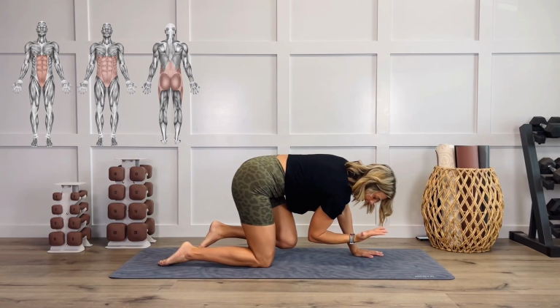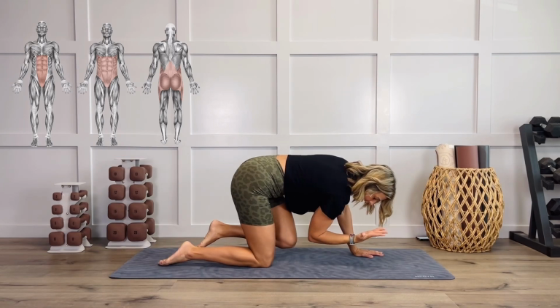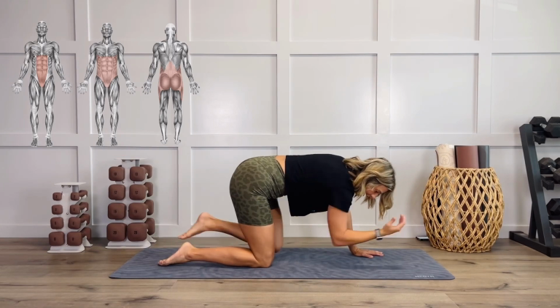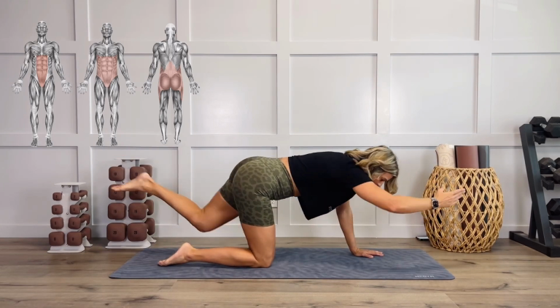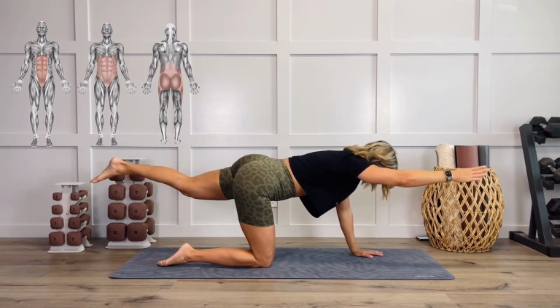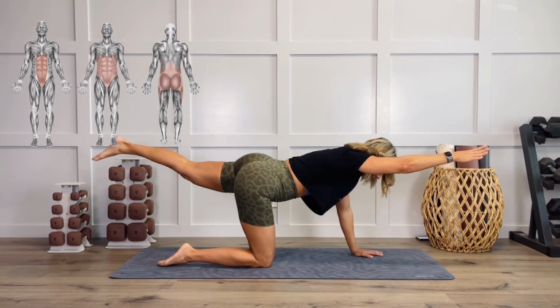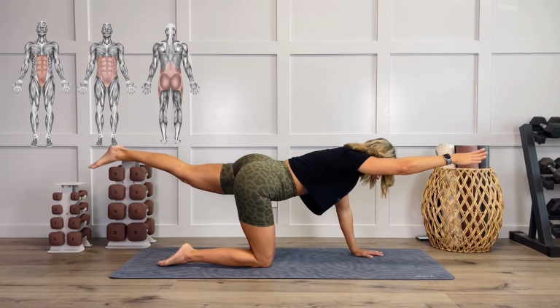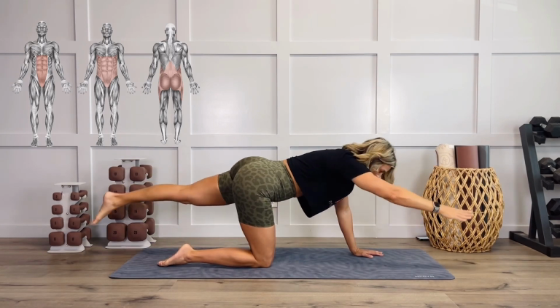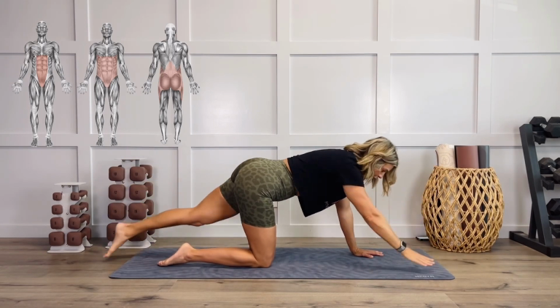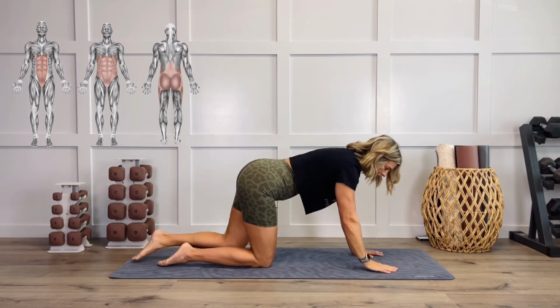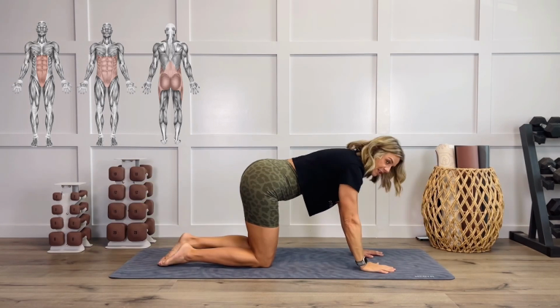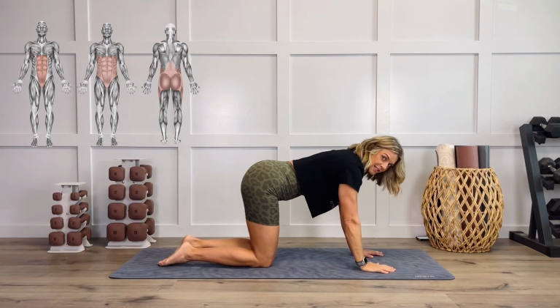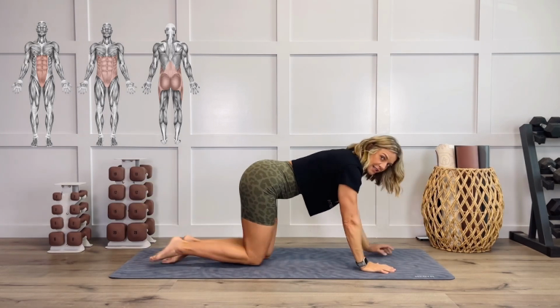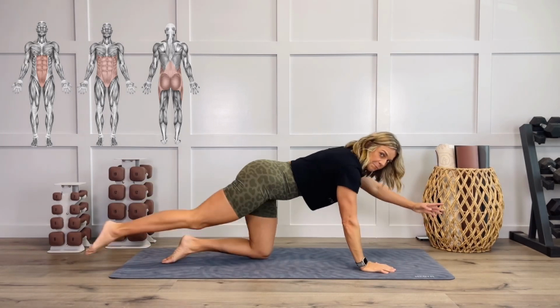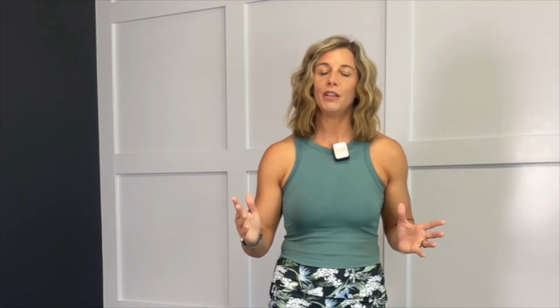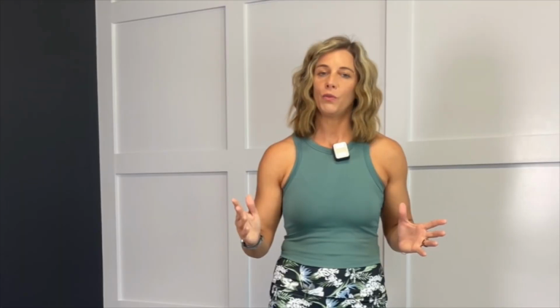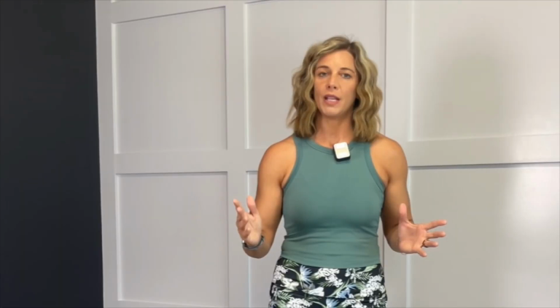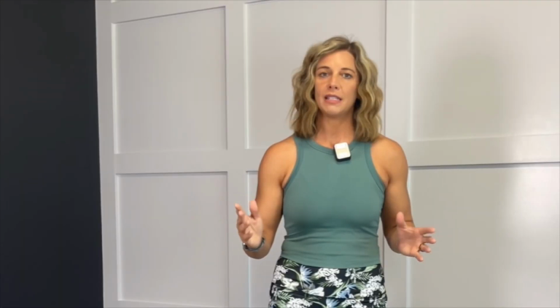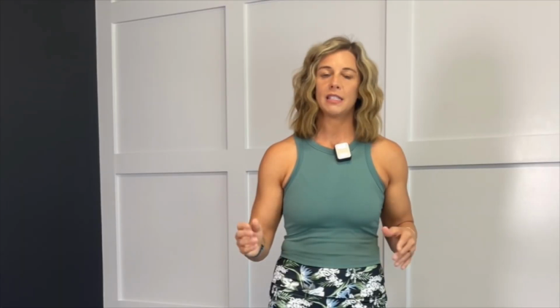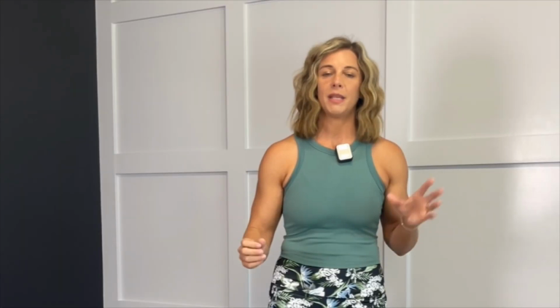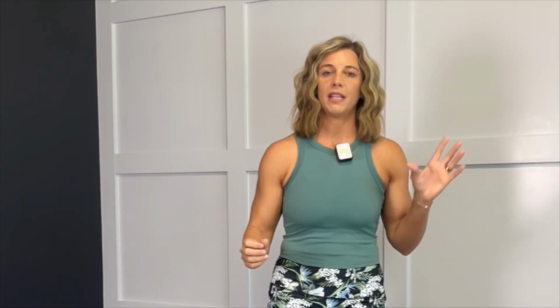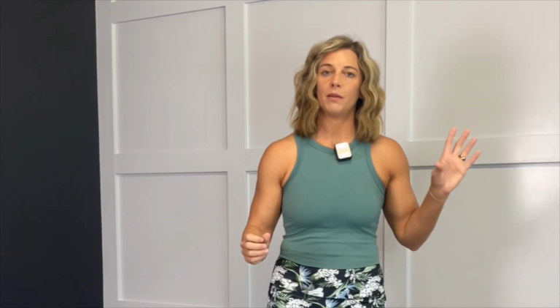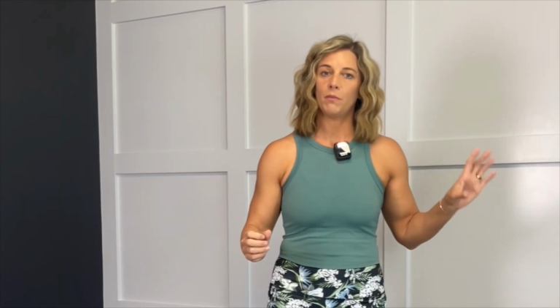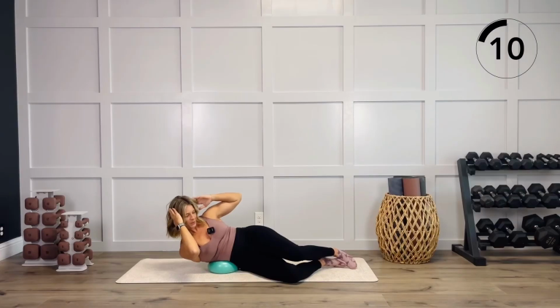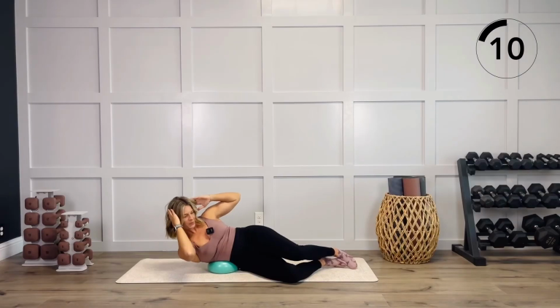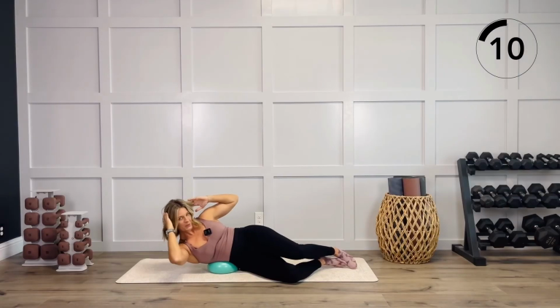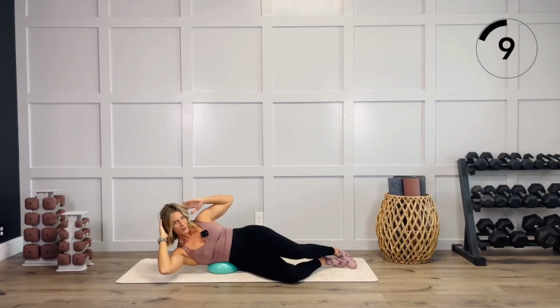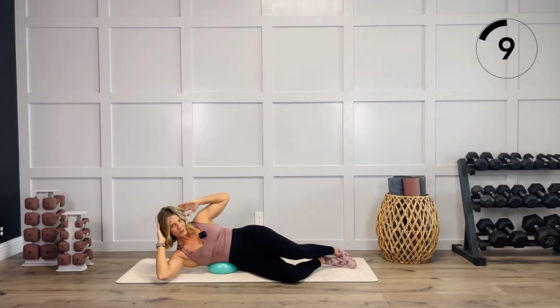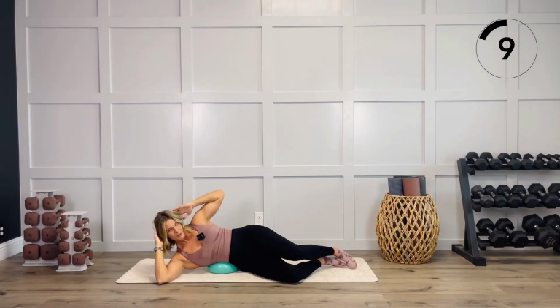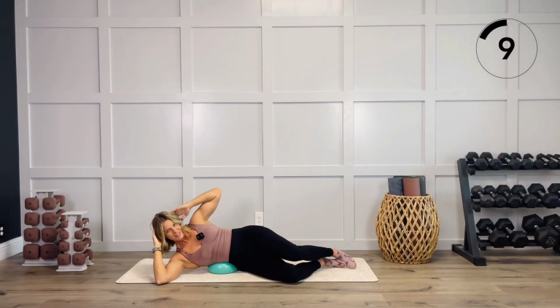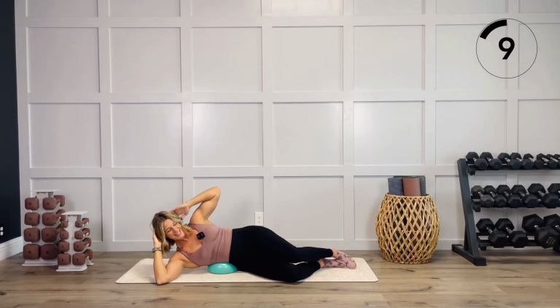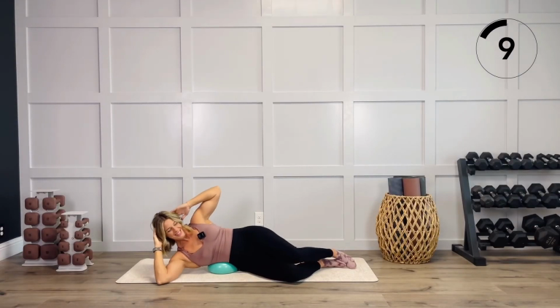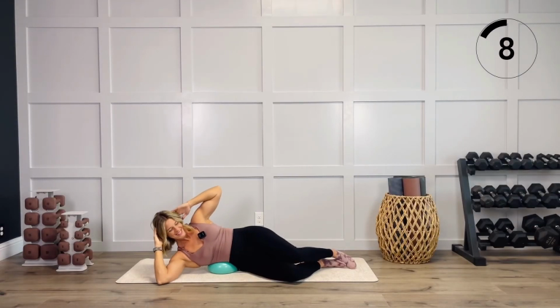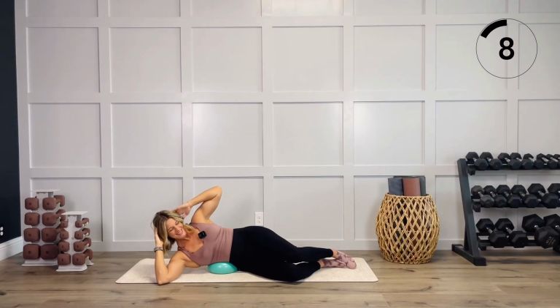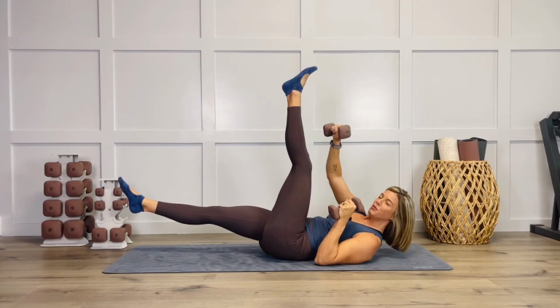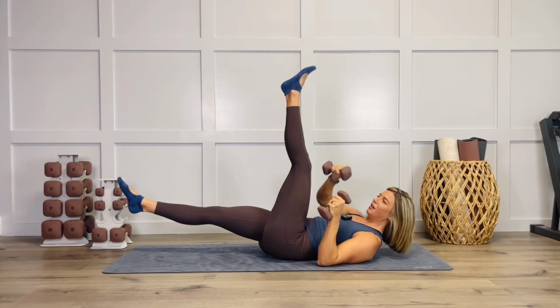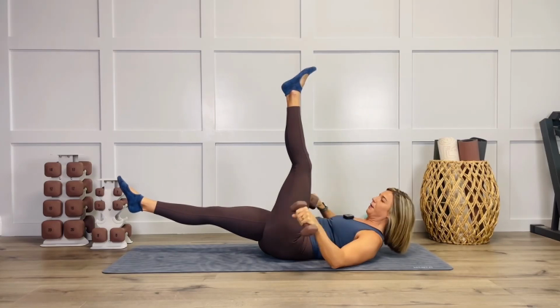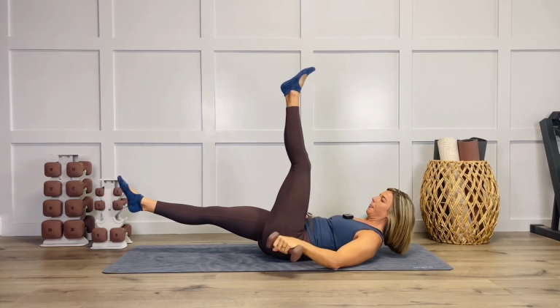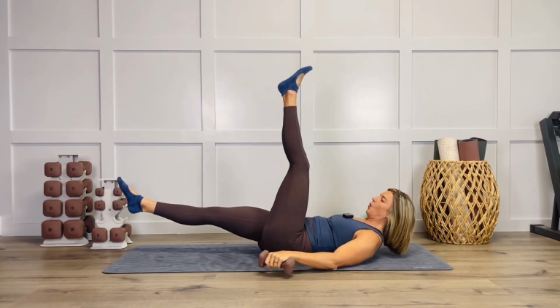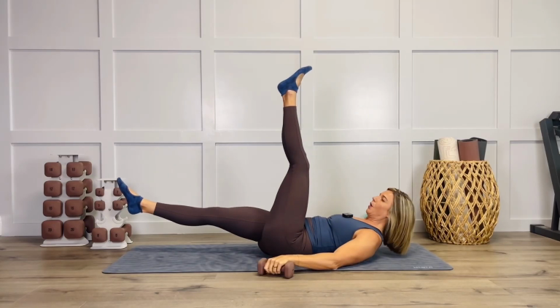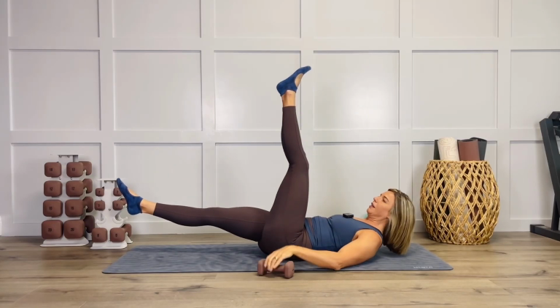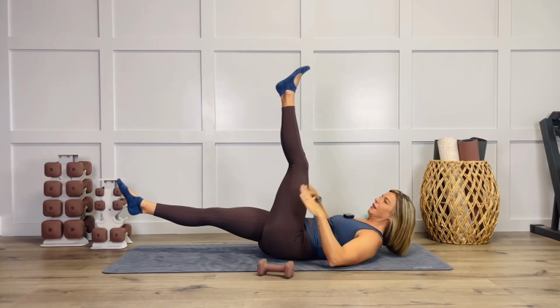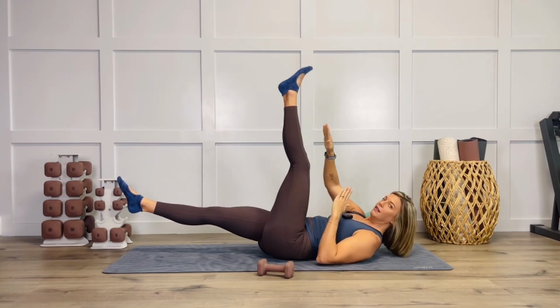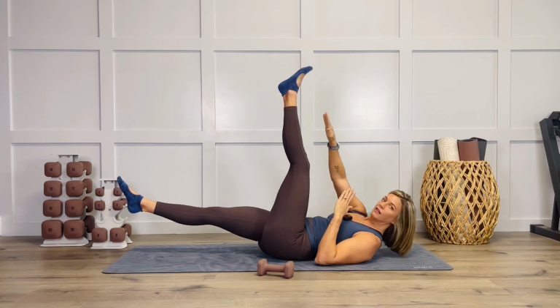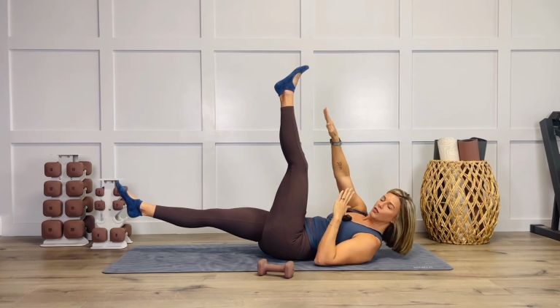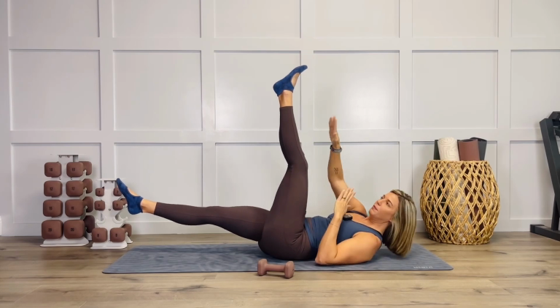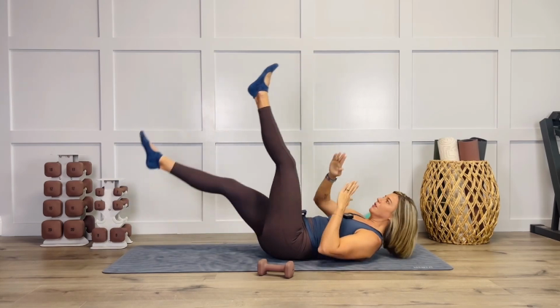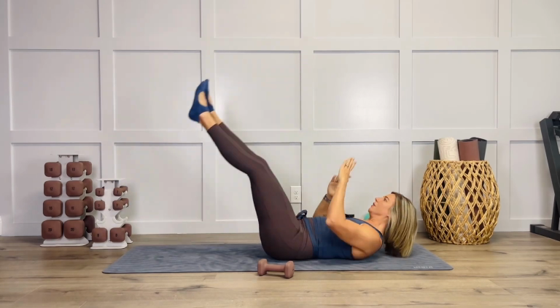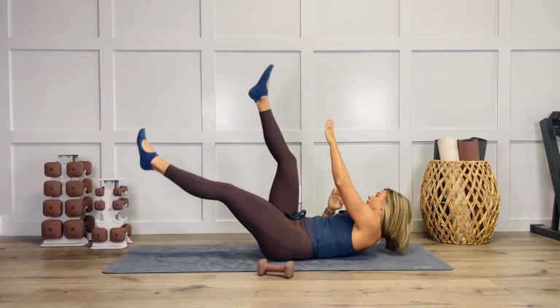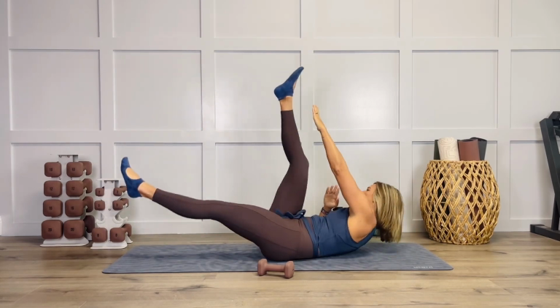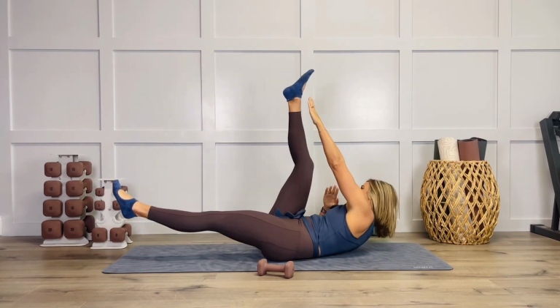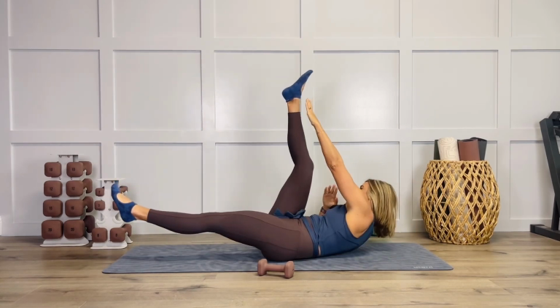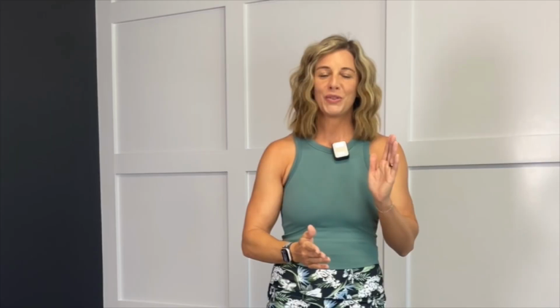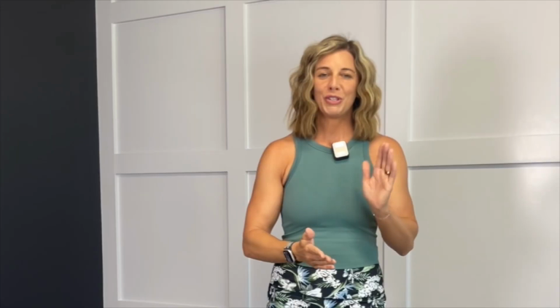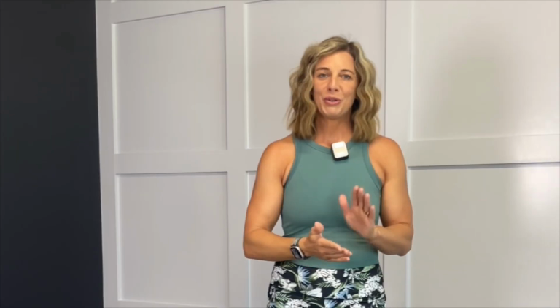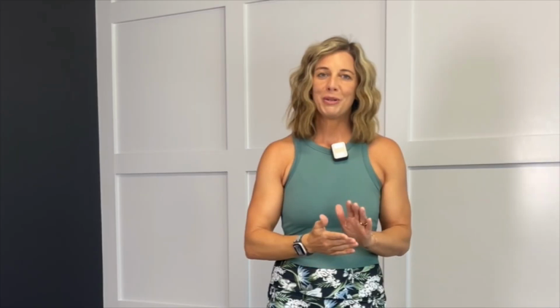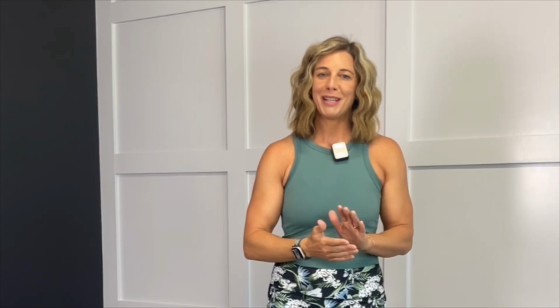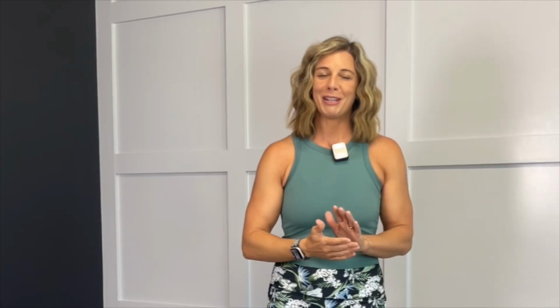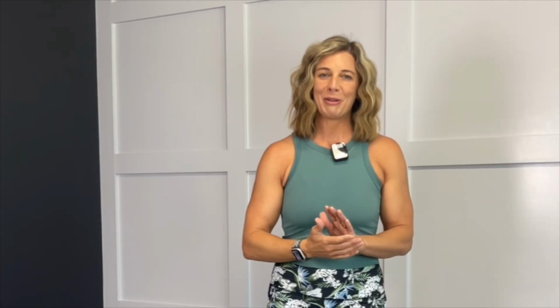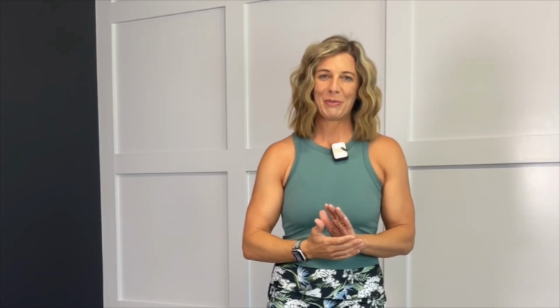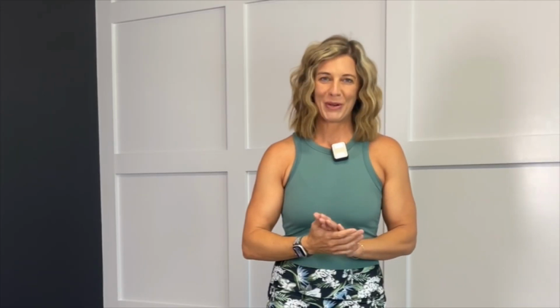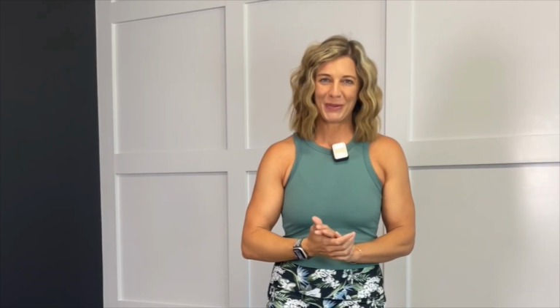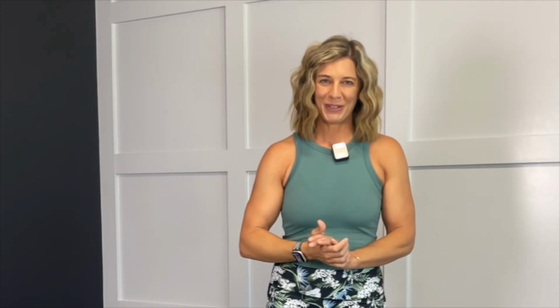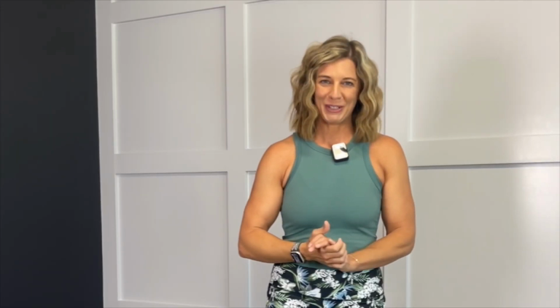Each workout, I show a variety of ways to make it more intense, less intense, and modifications so that you can make it work for you.